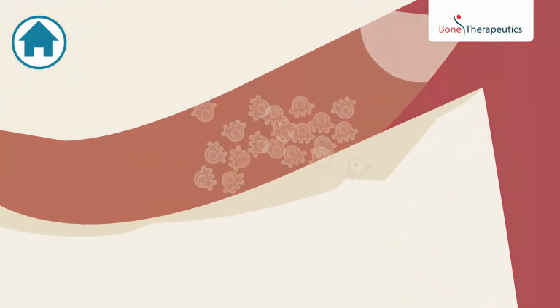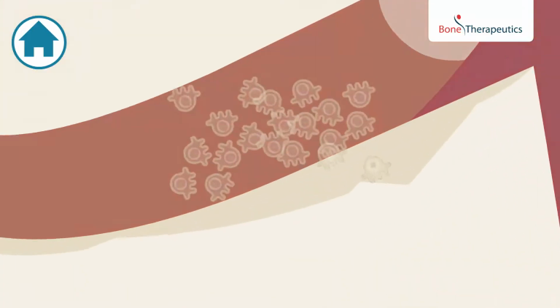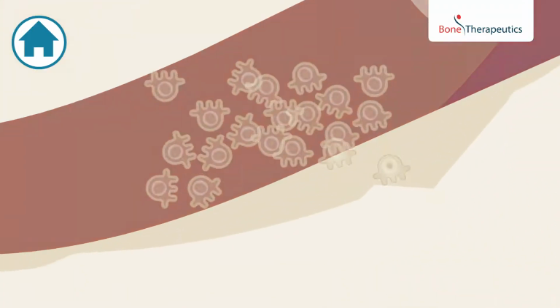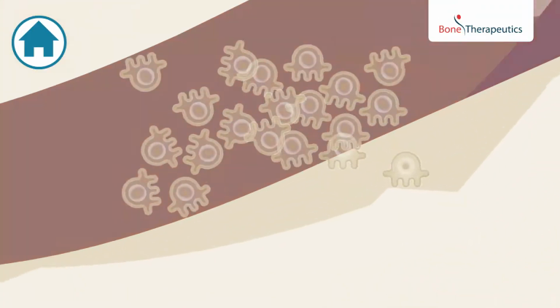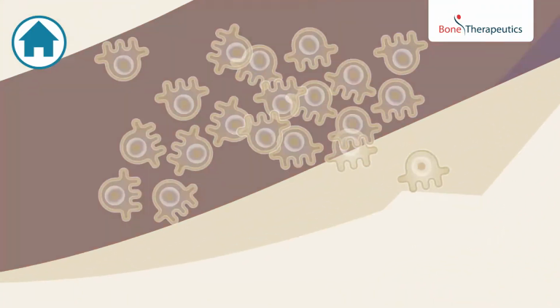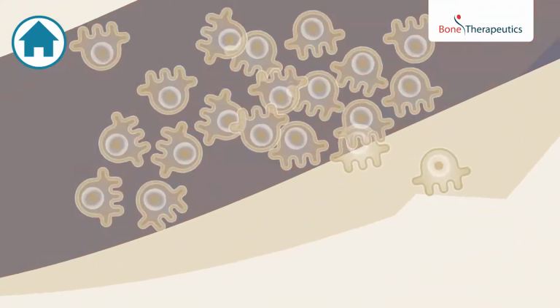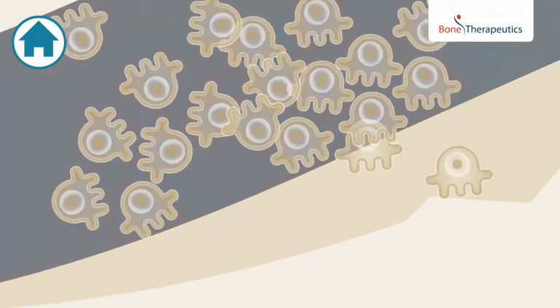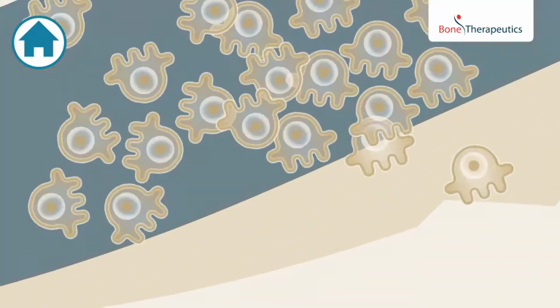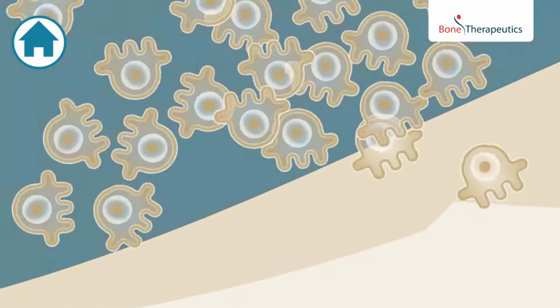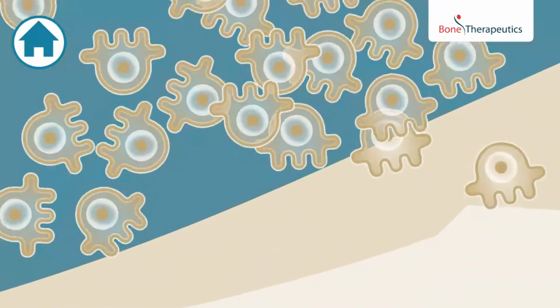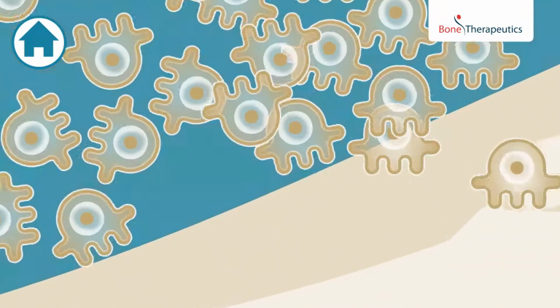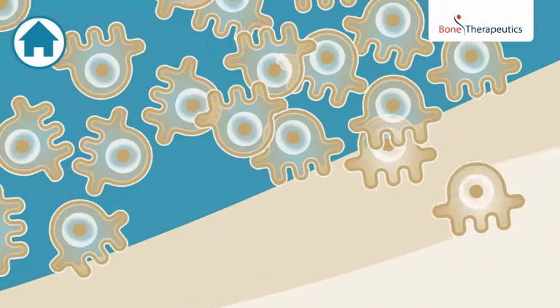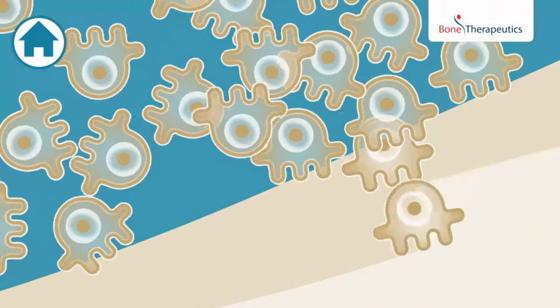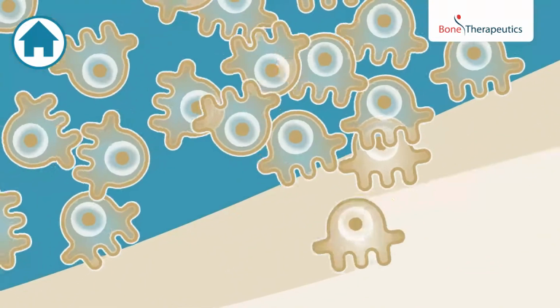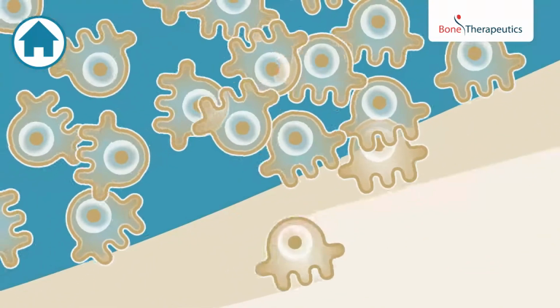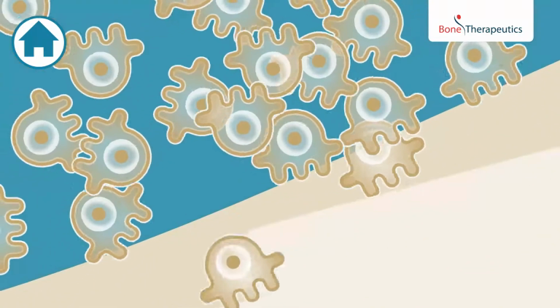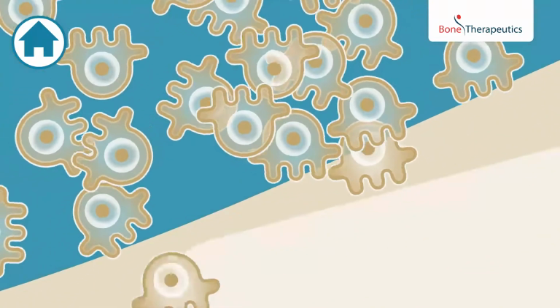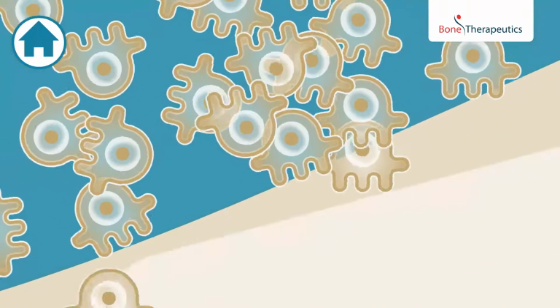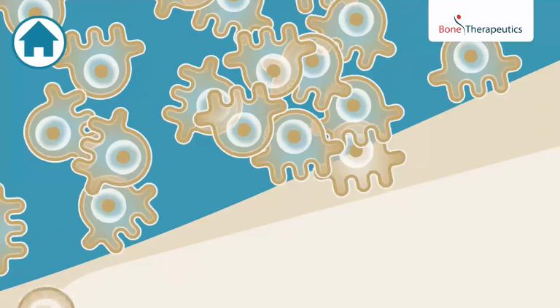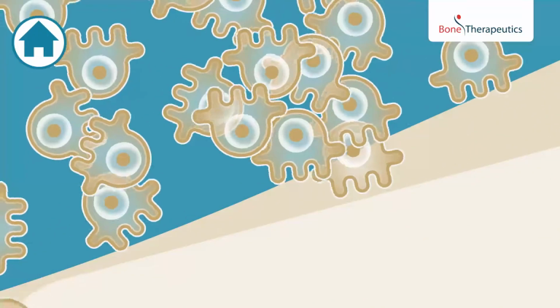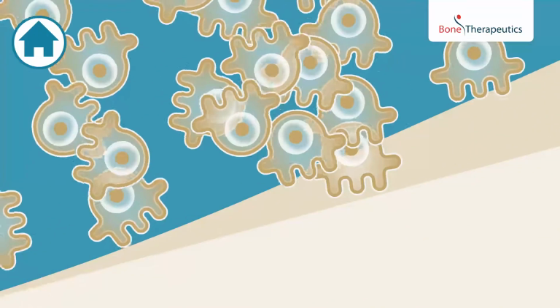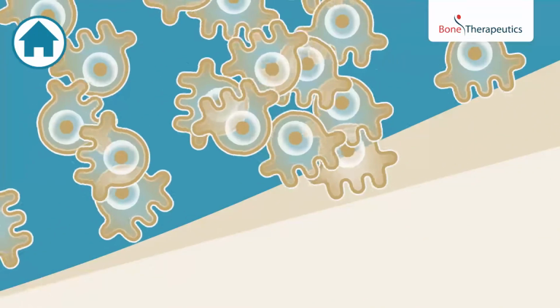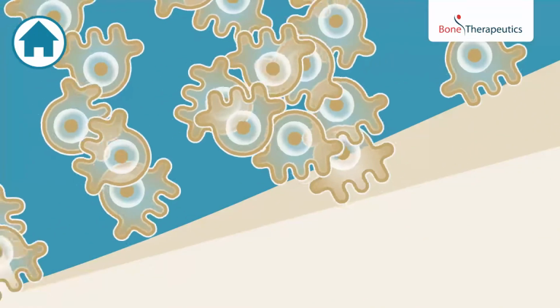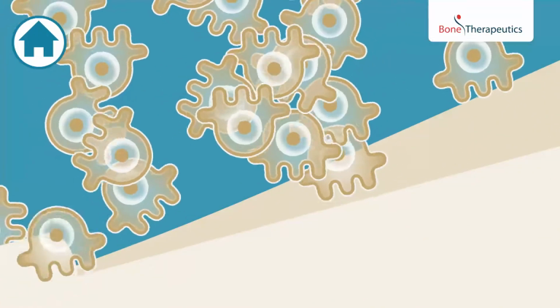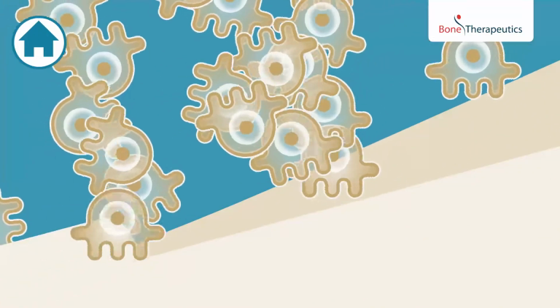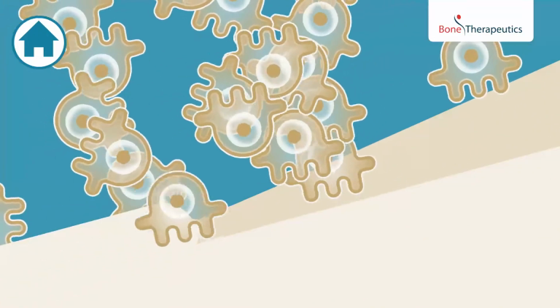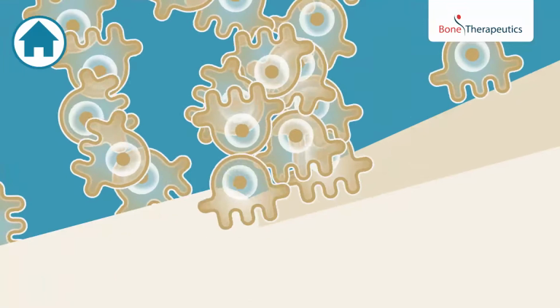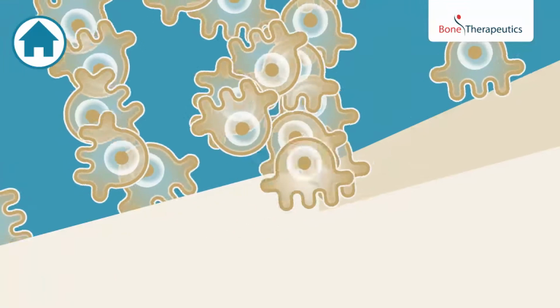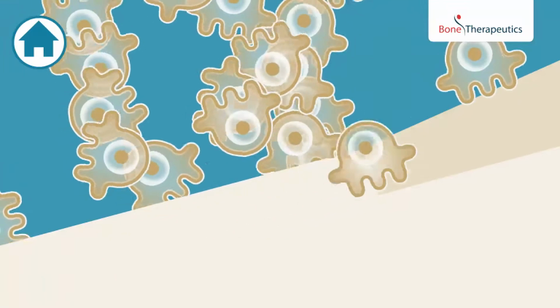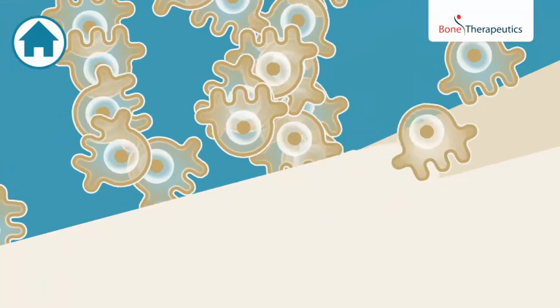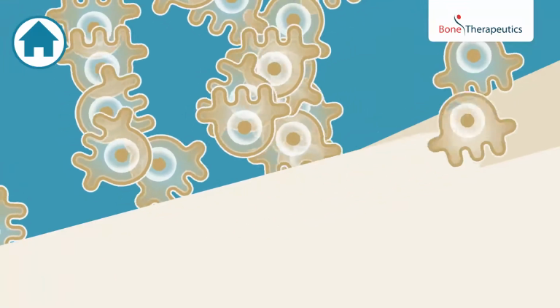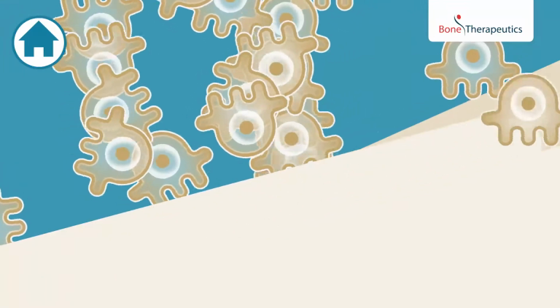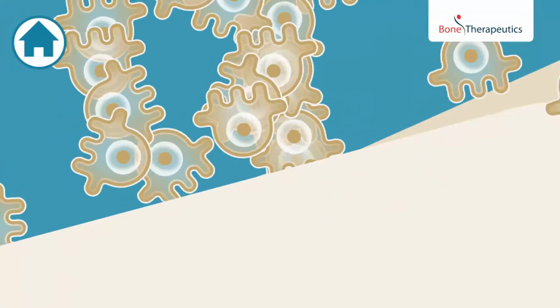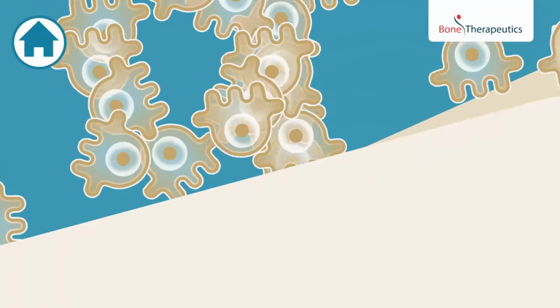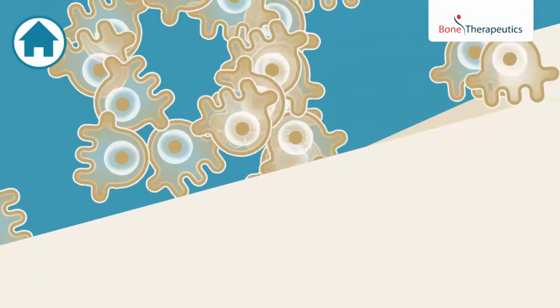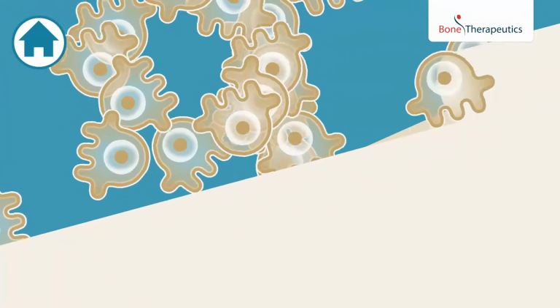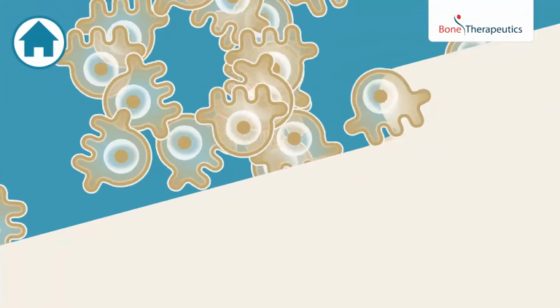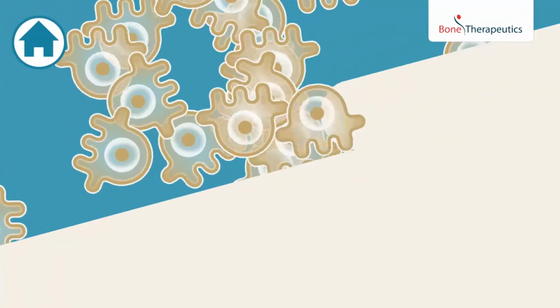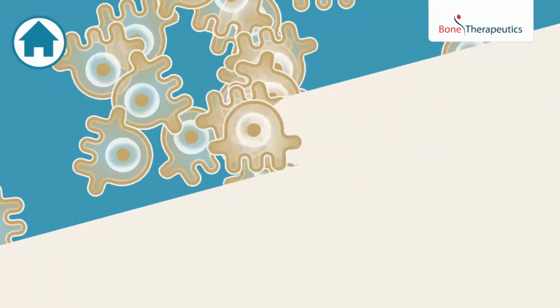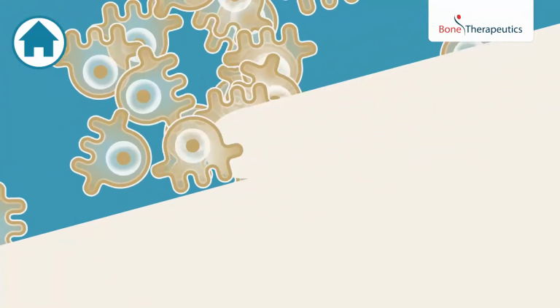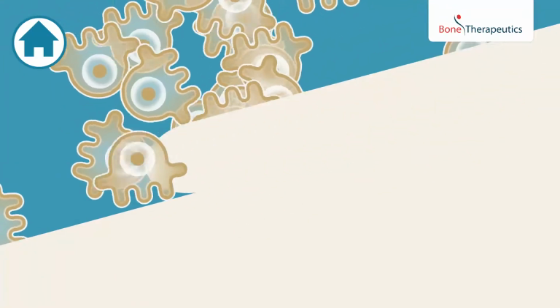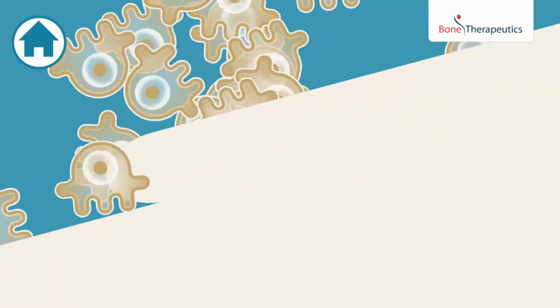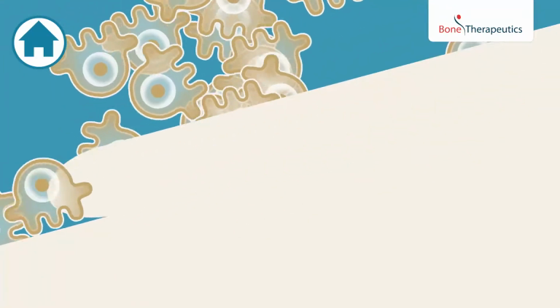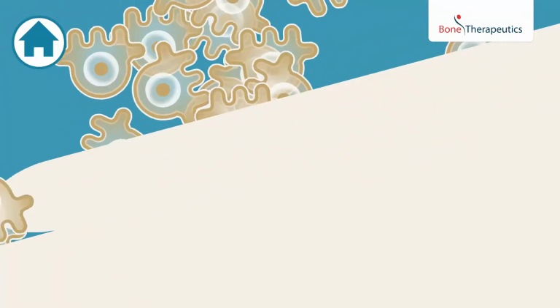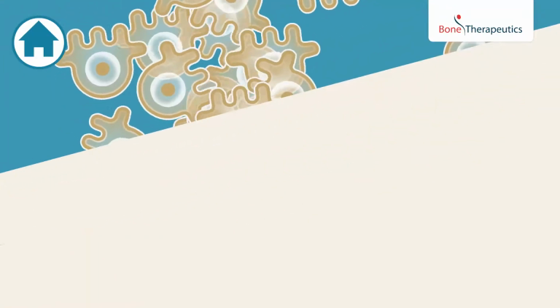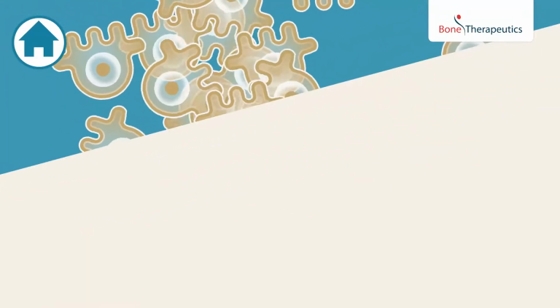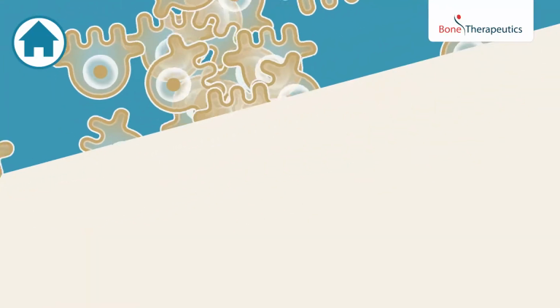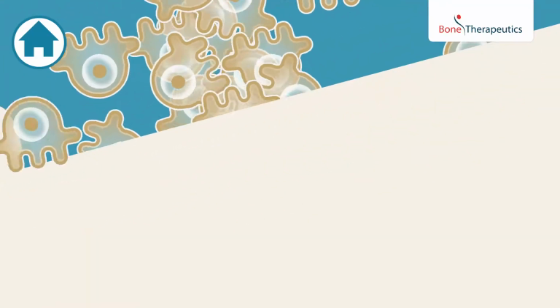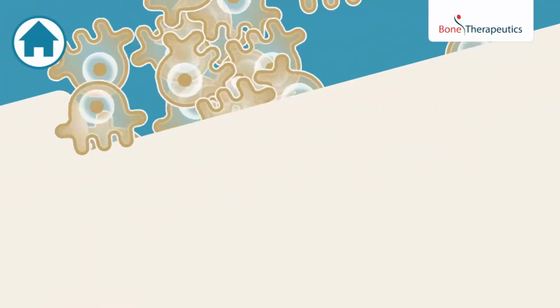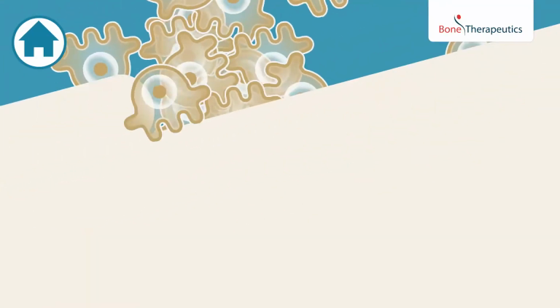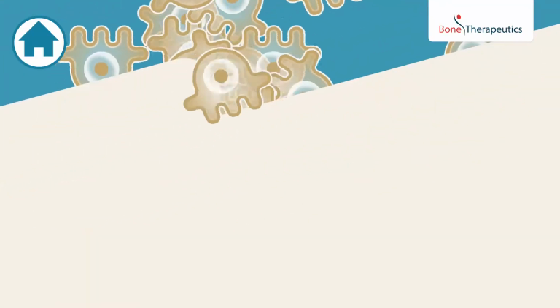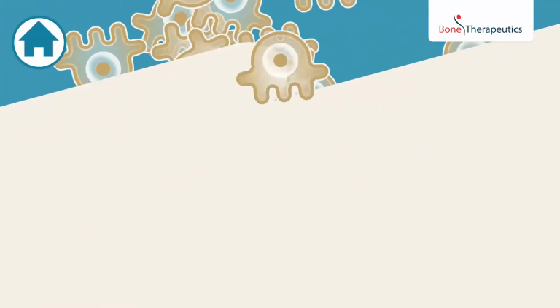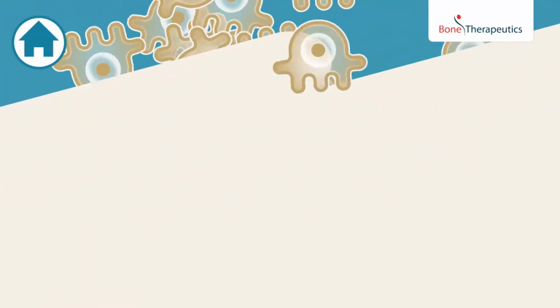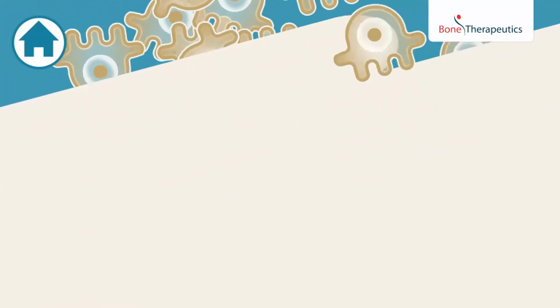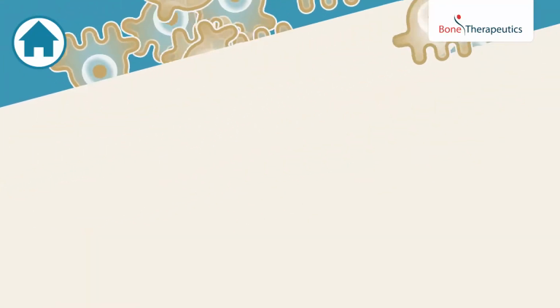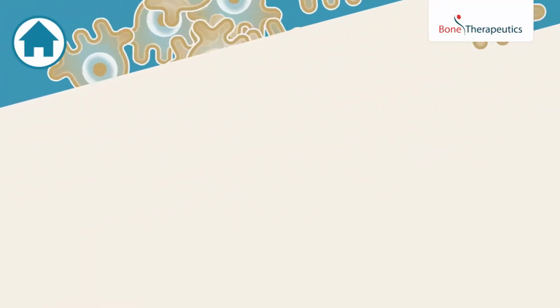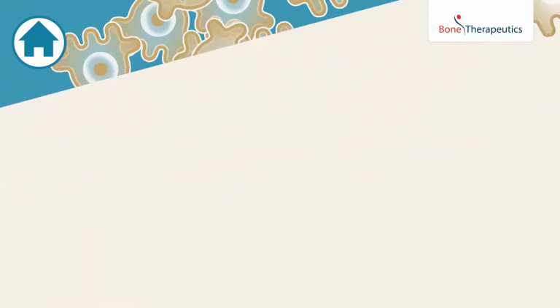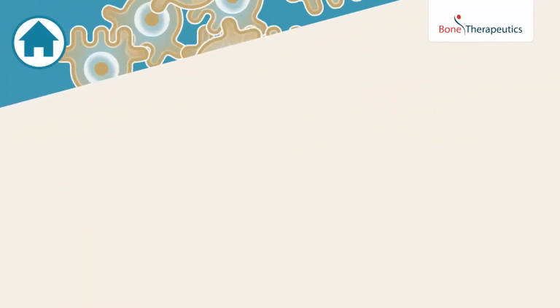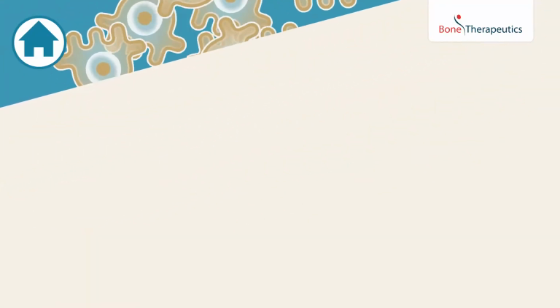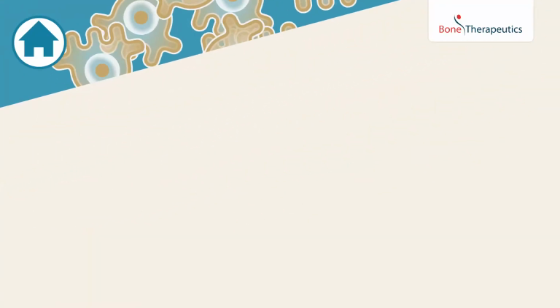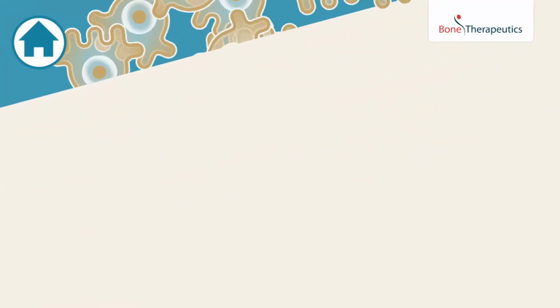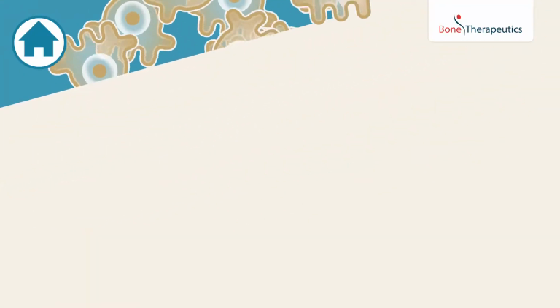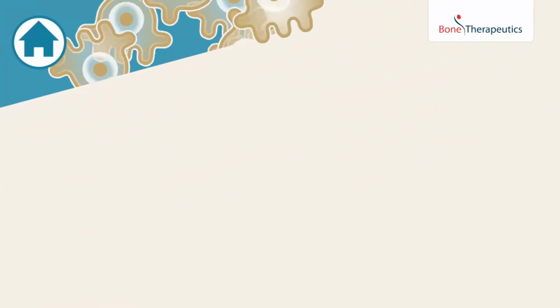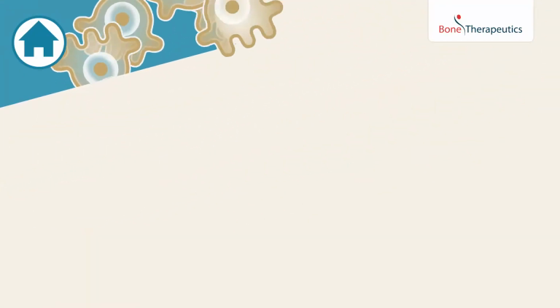Over the next months, the bone forming cells will produce new bone tissue and regenerate a healthy bone environment.